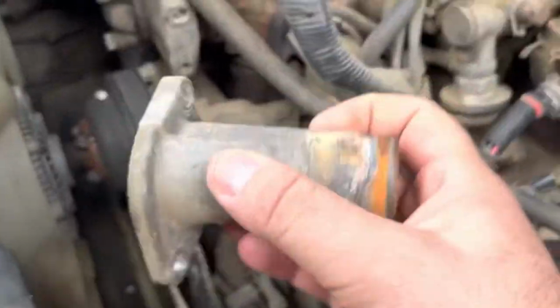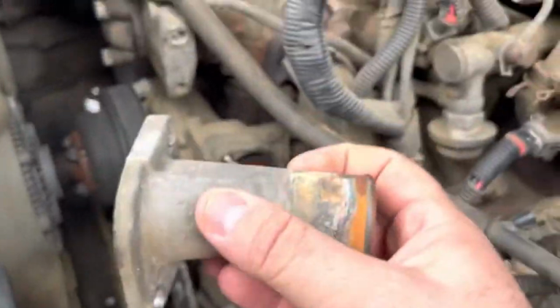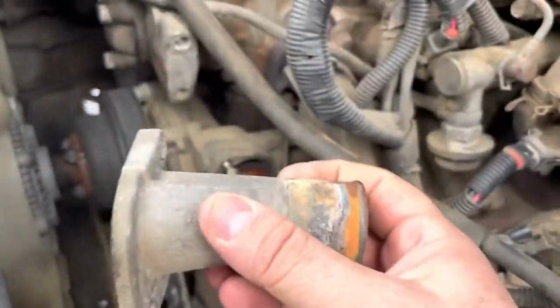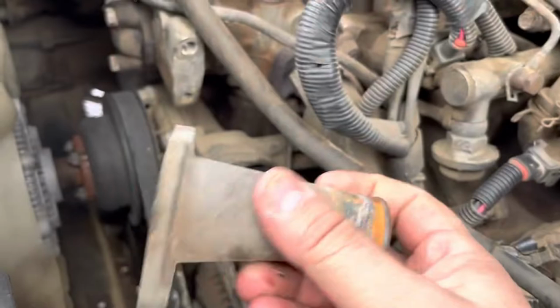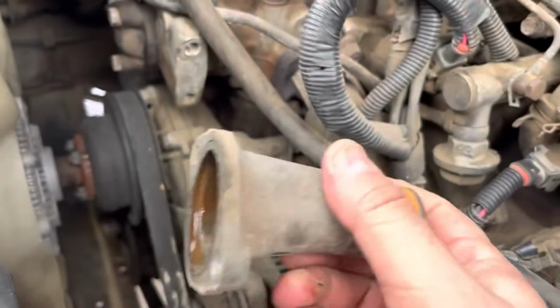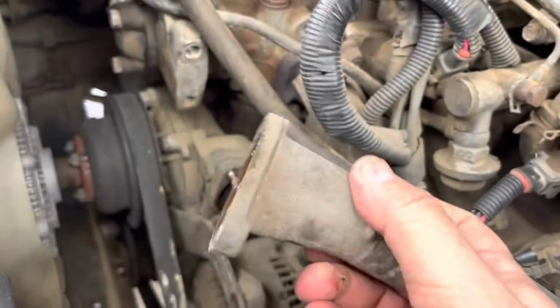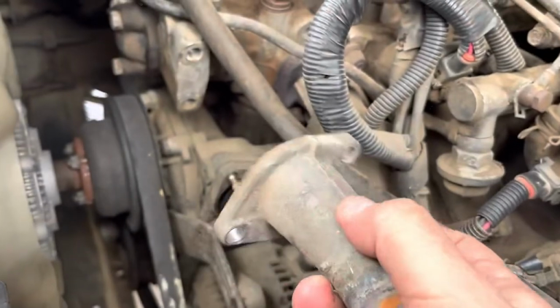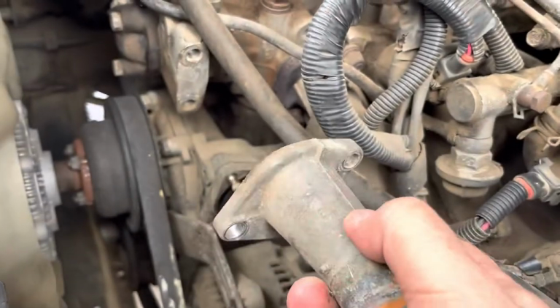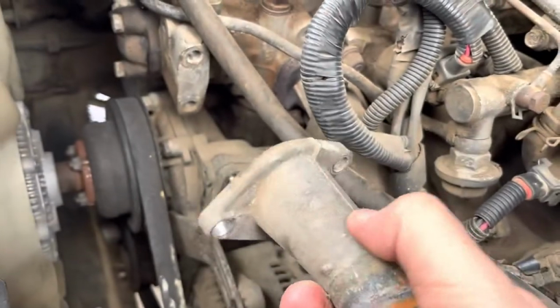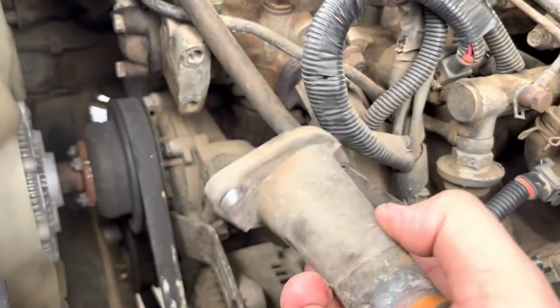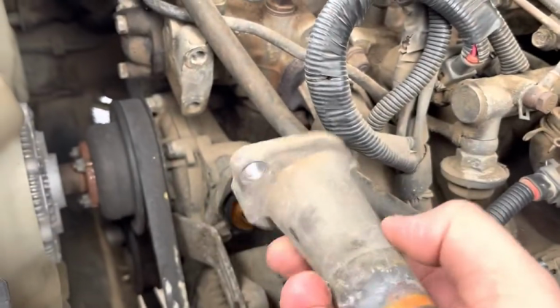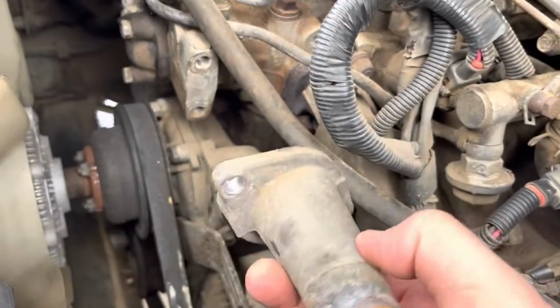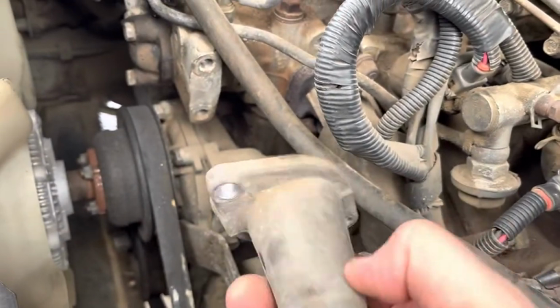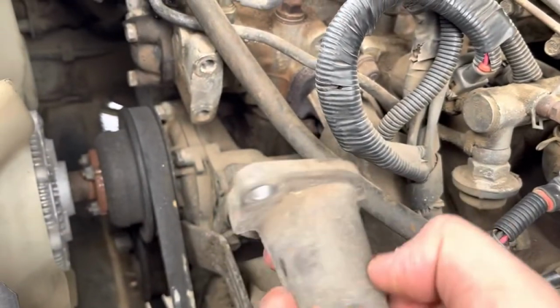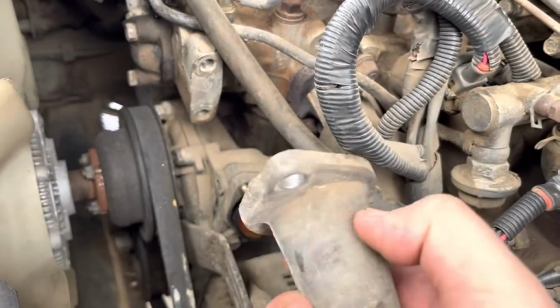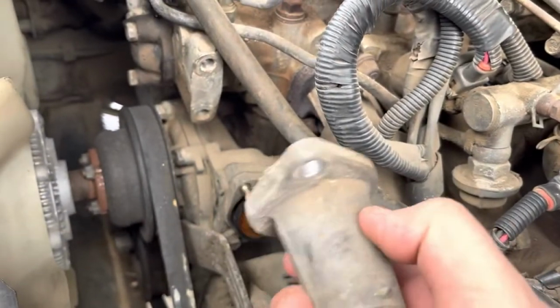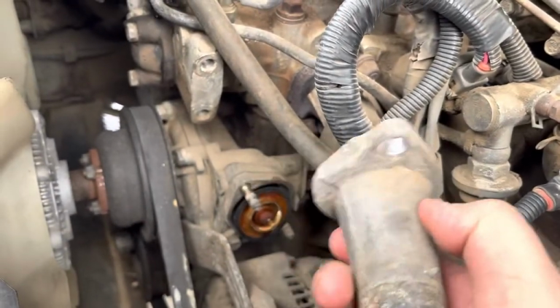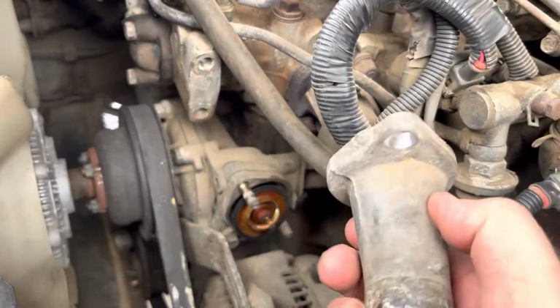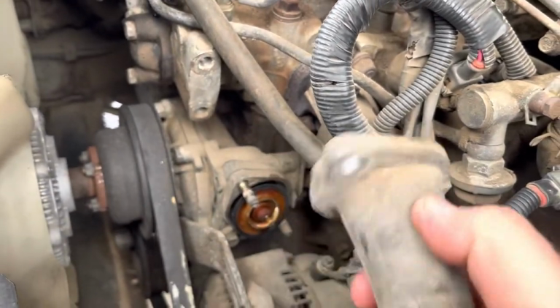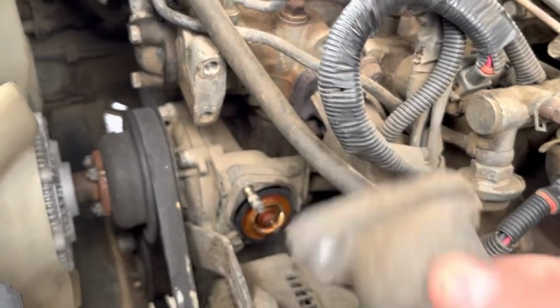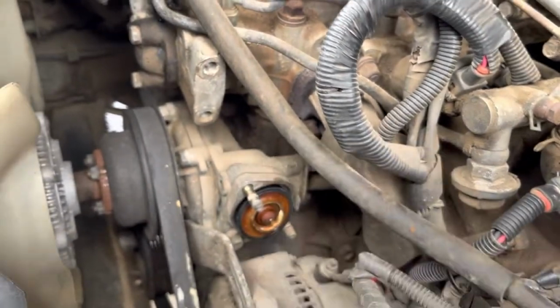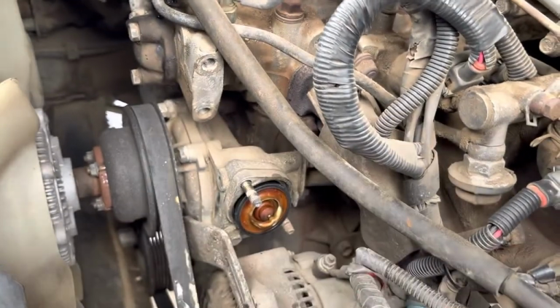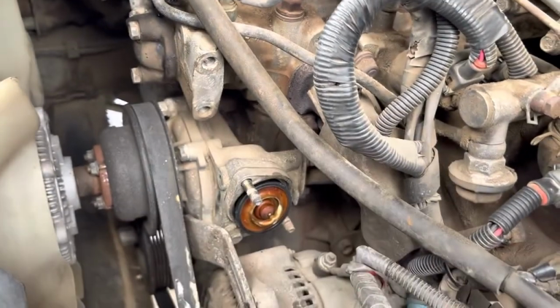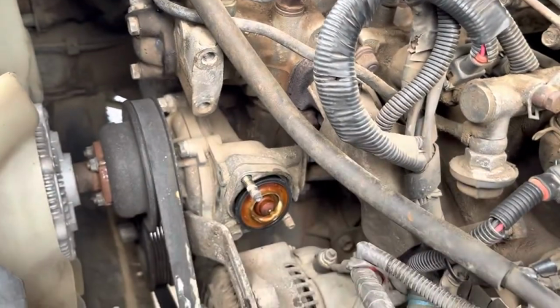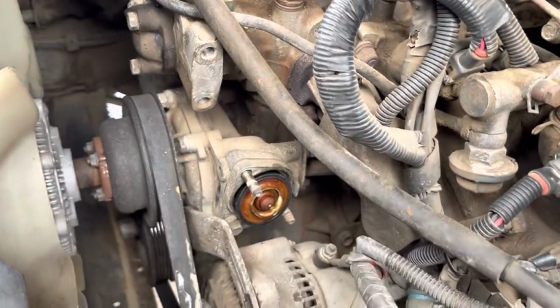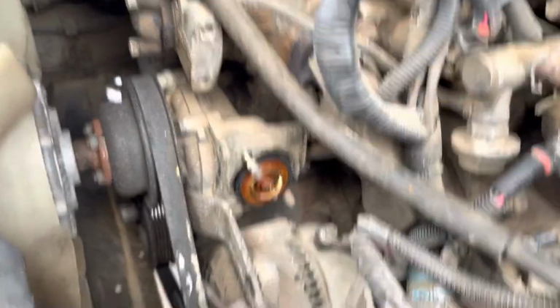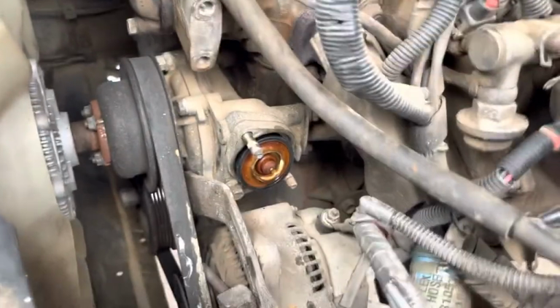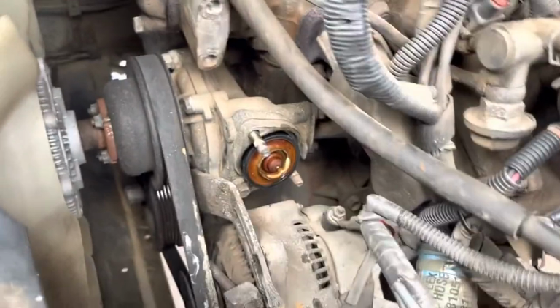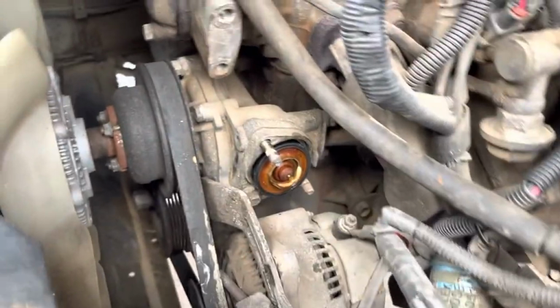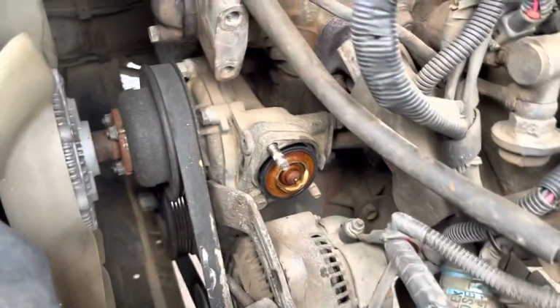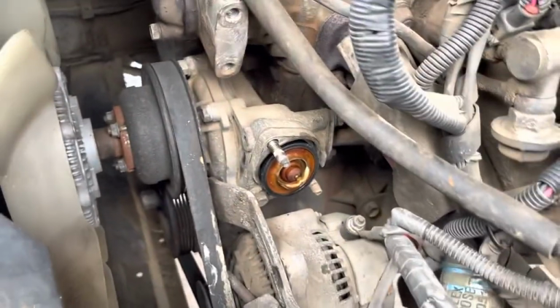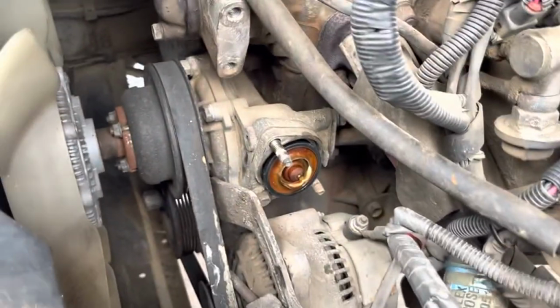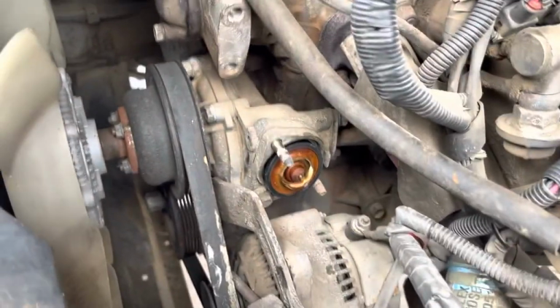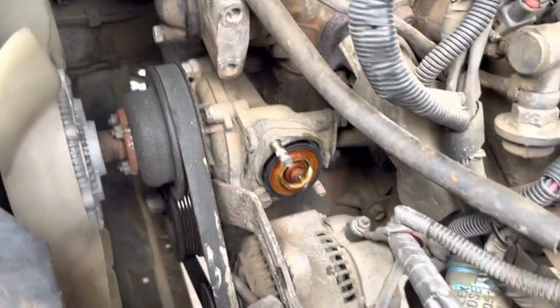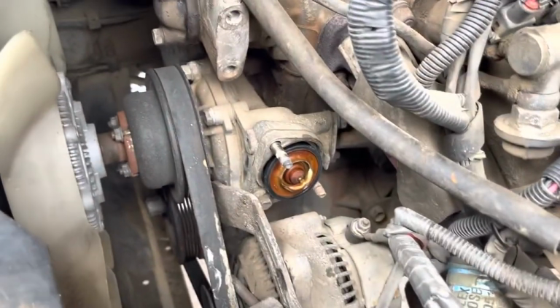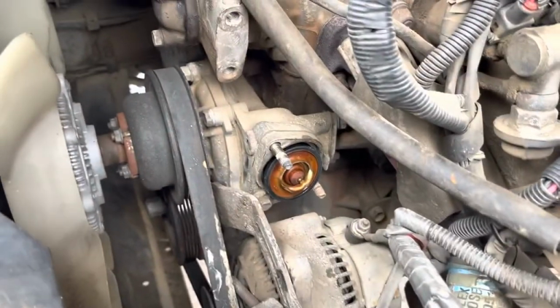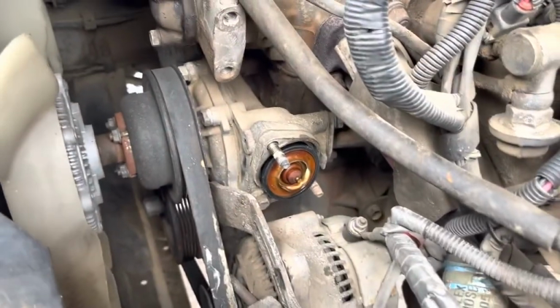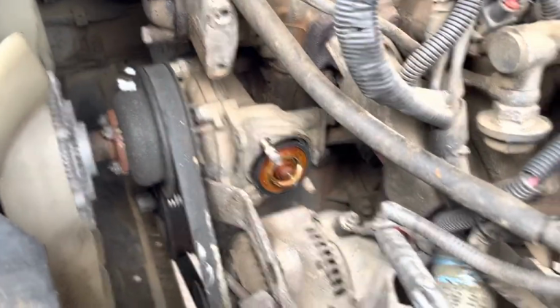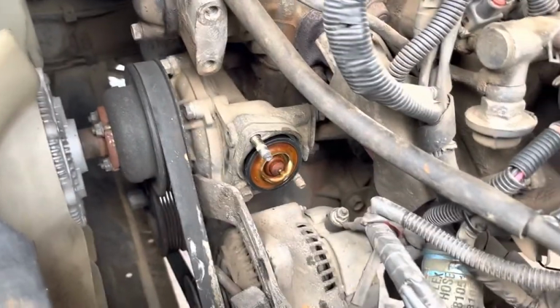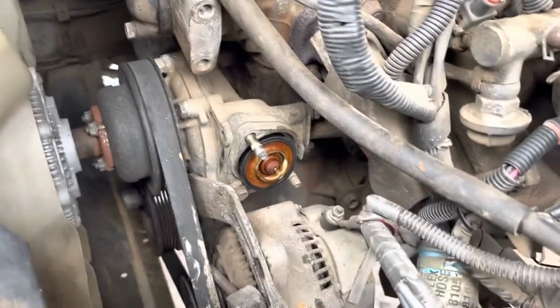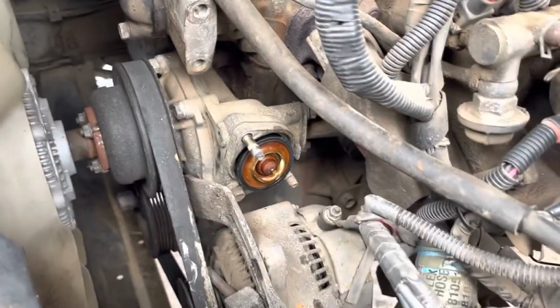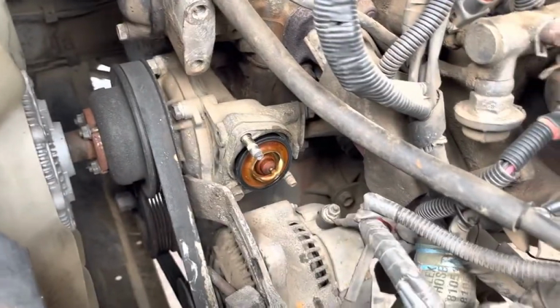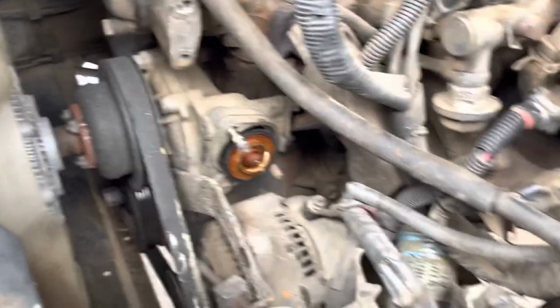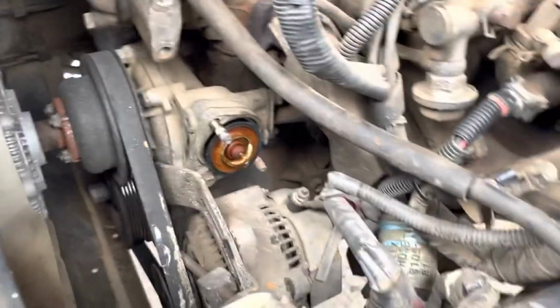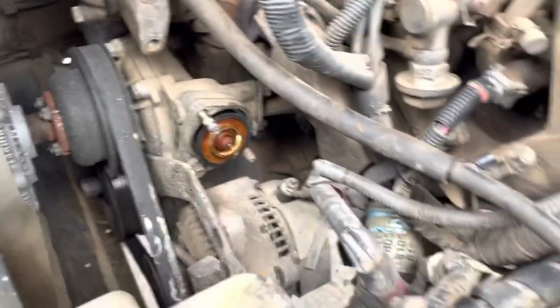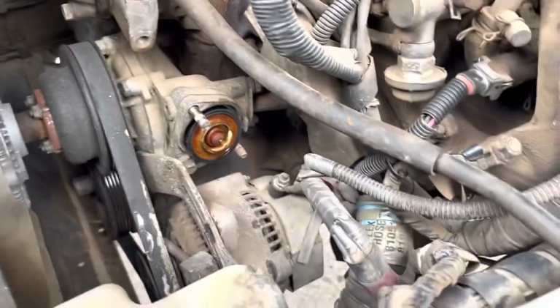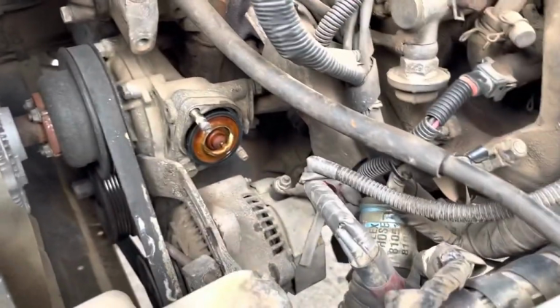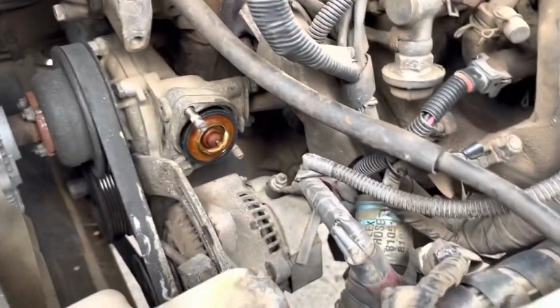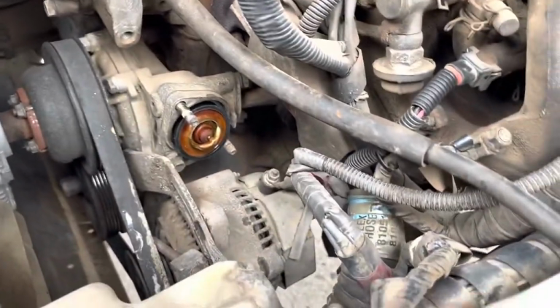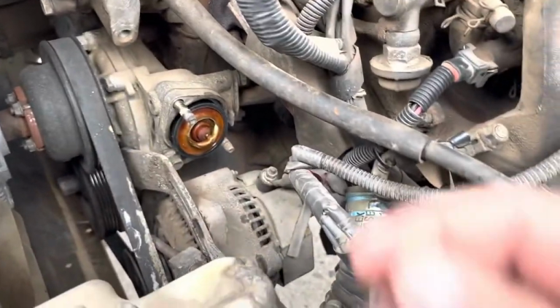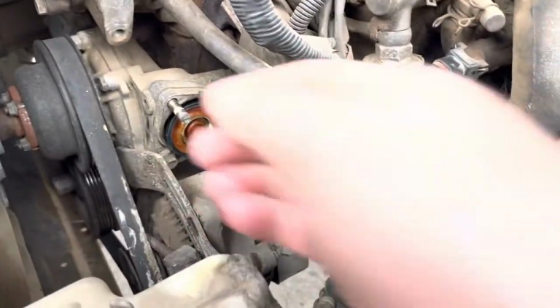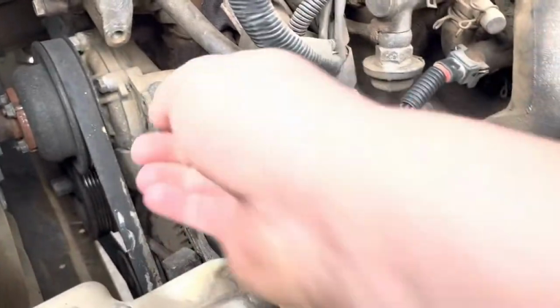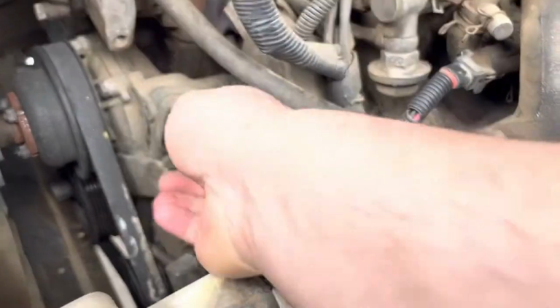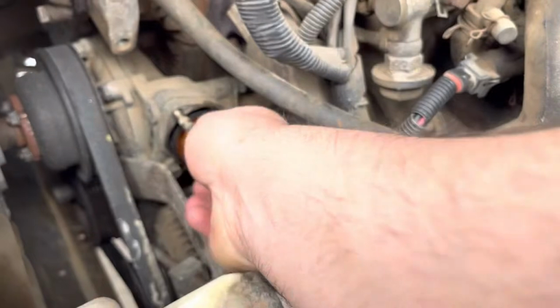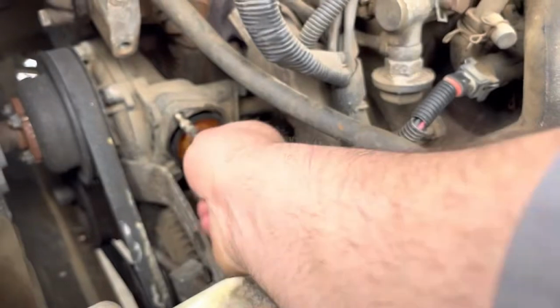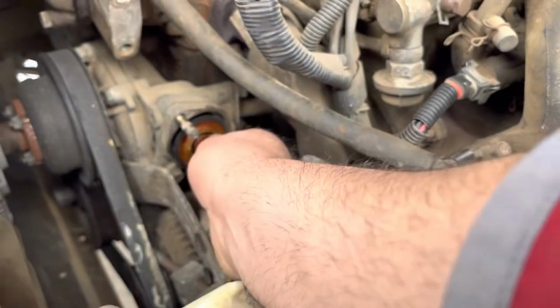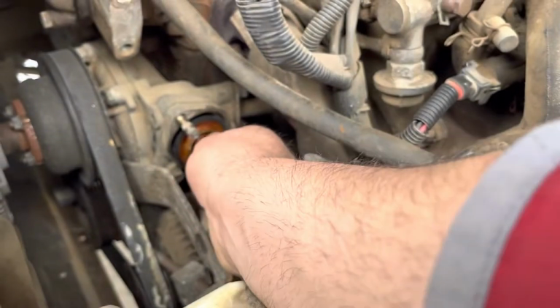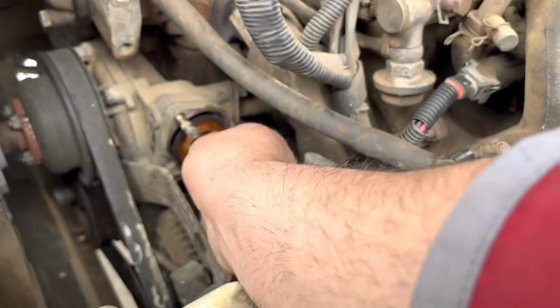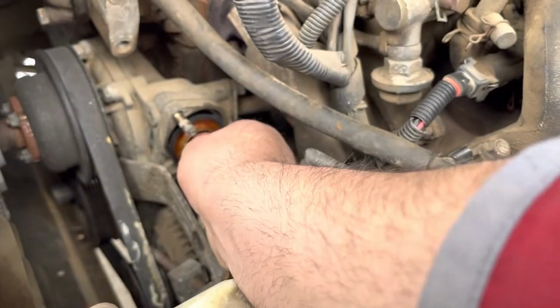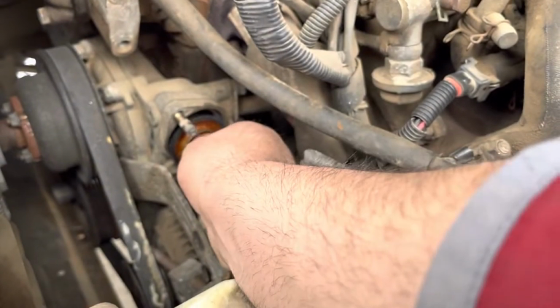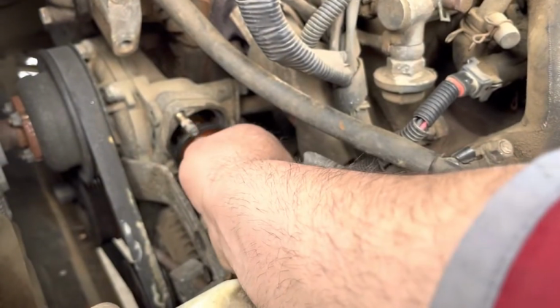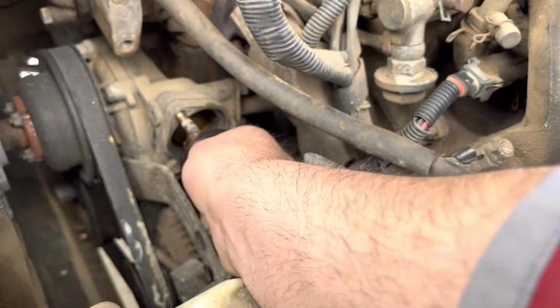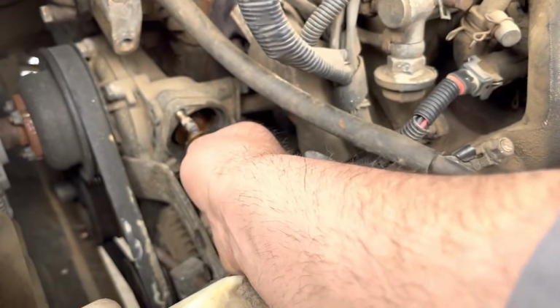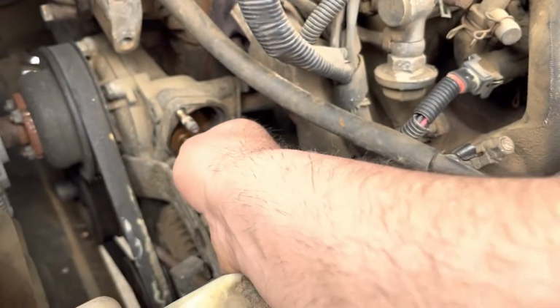Got the thermostat portion off — just those two bolts. And there's our thermostat.